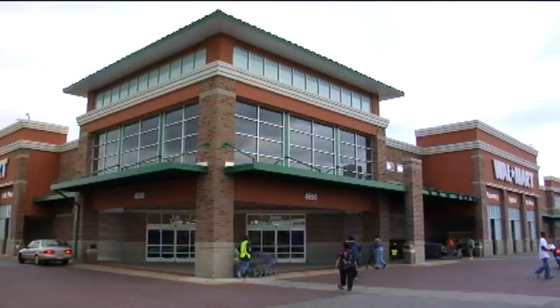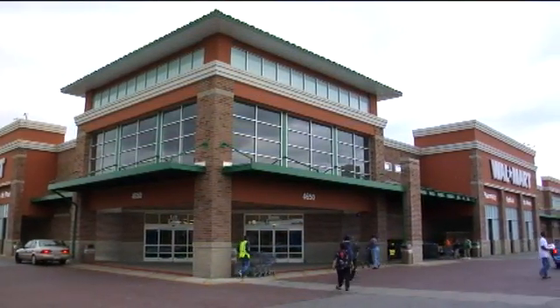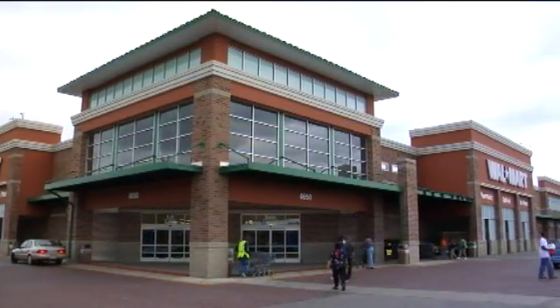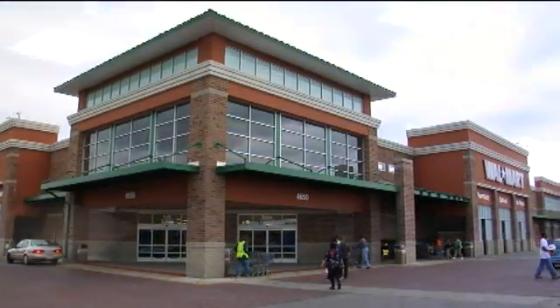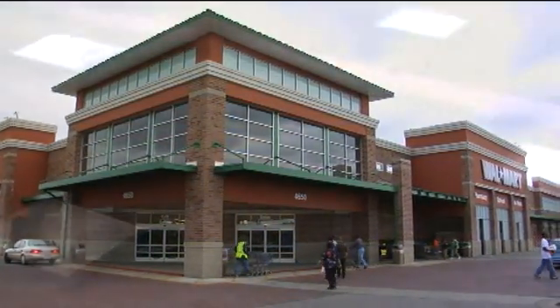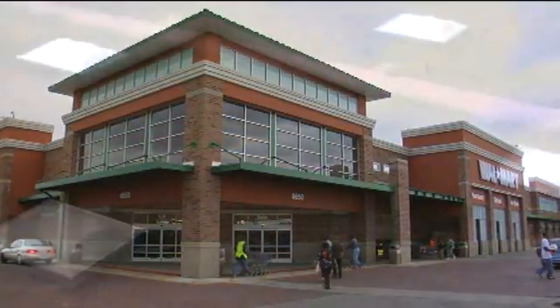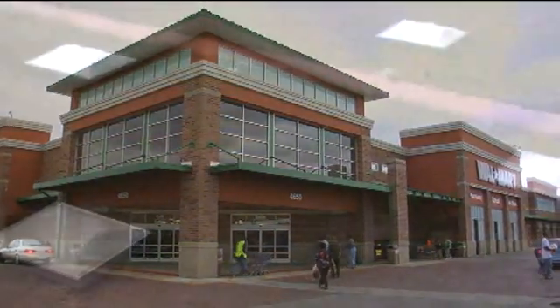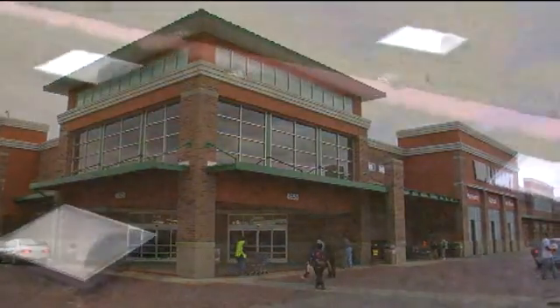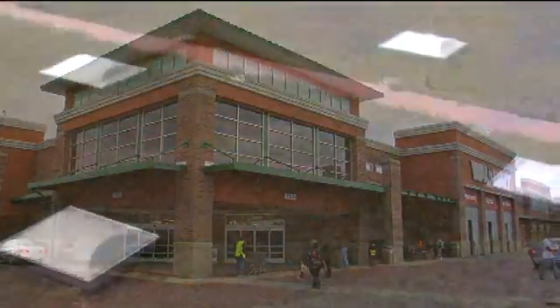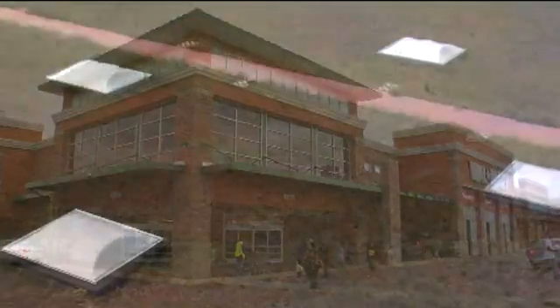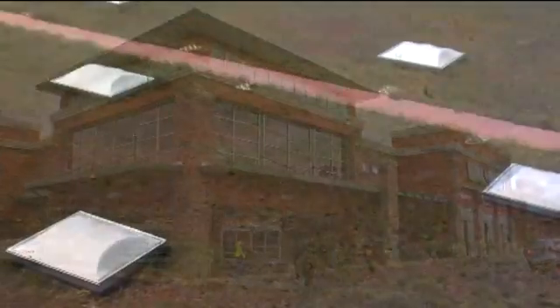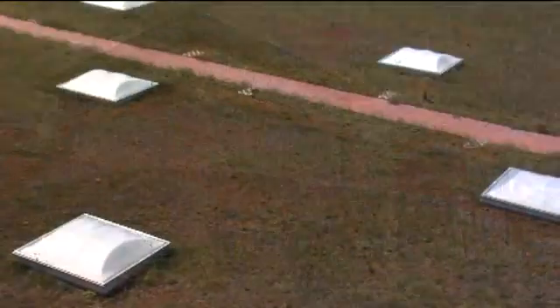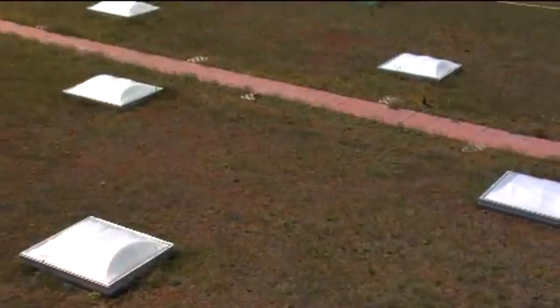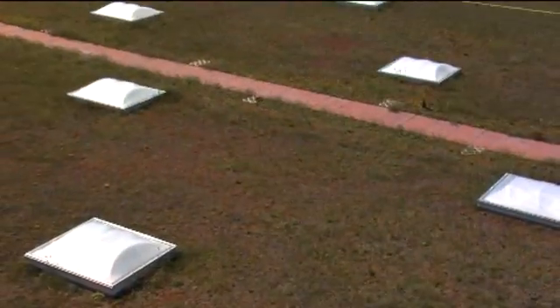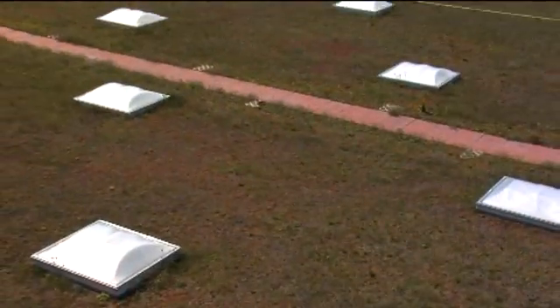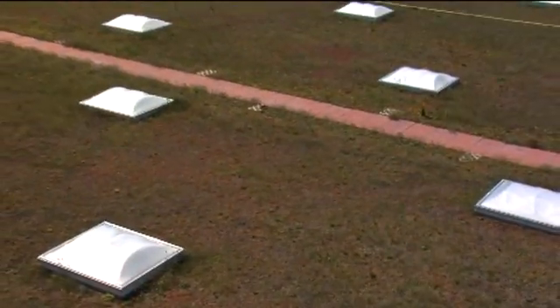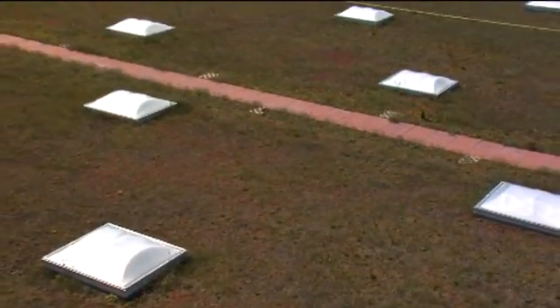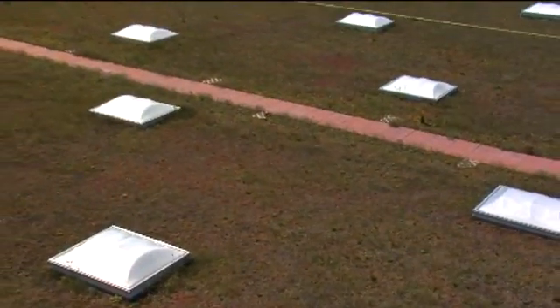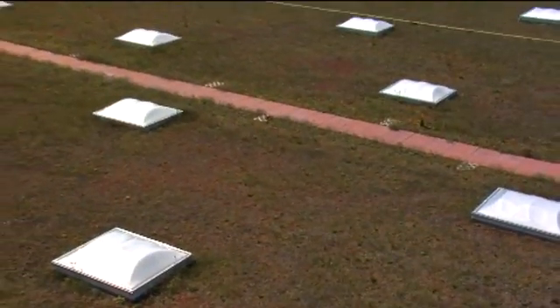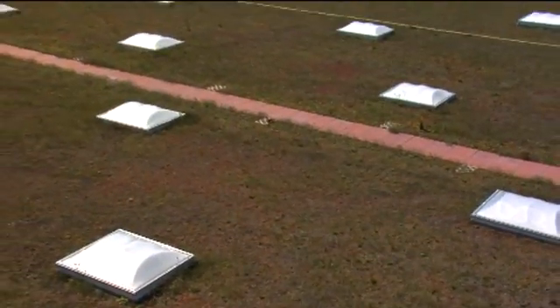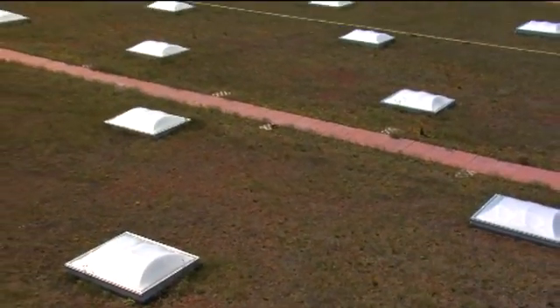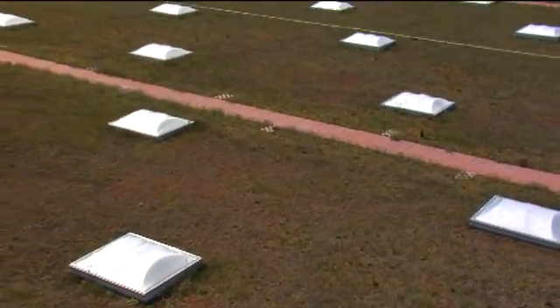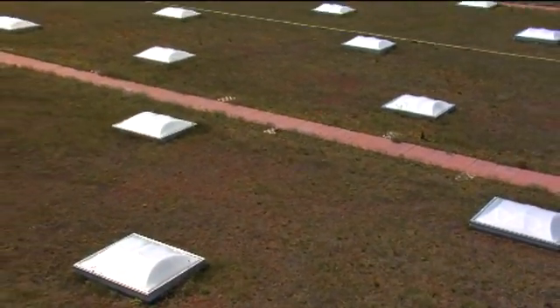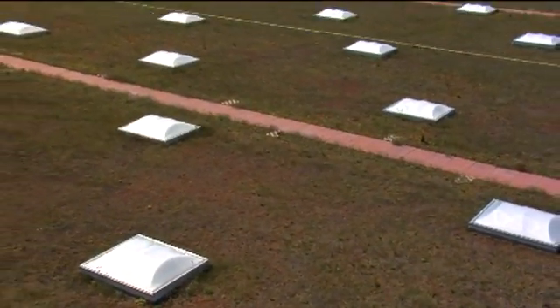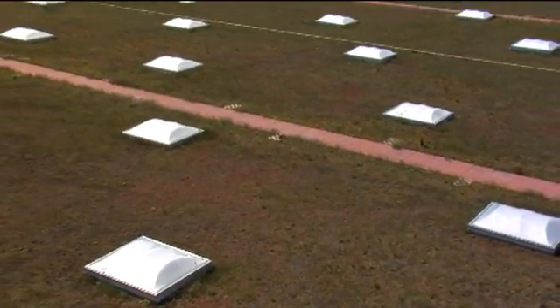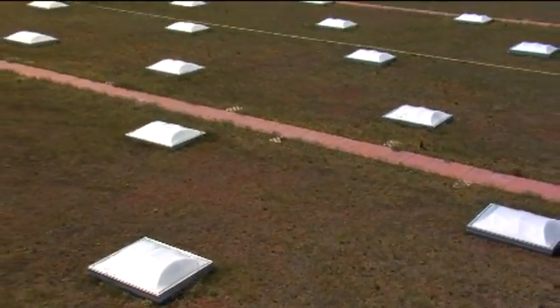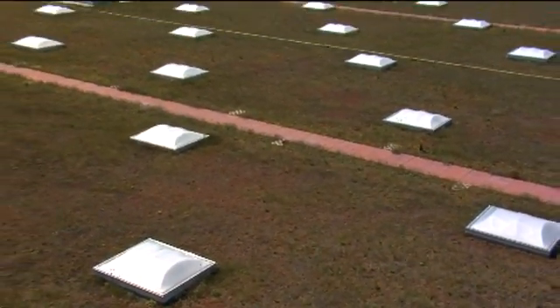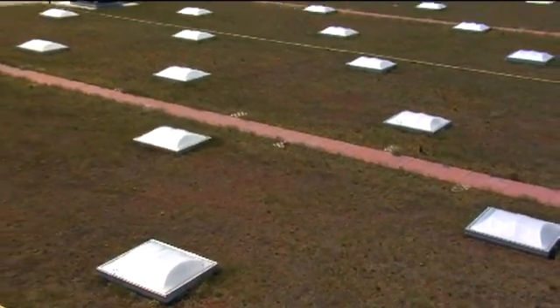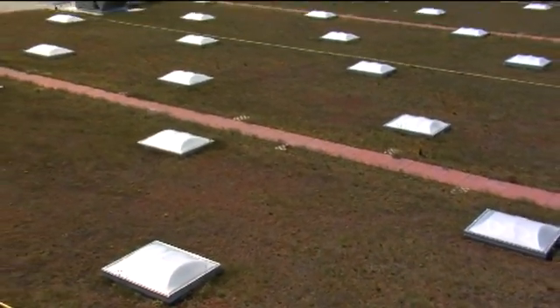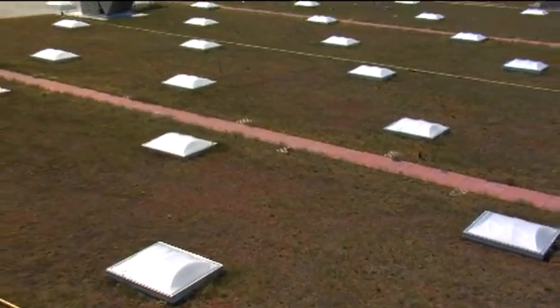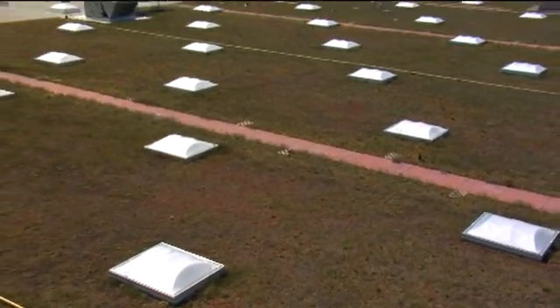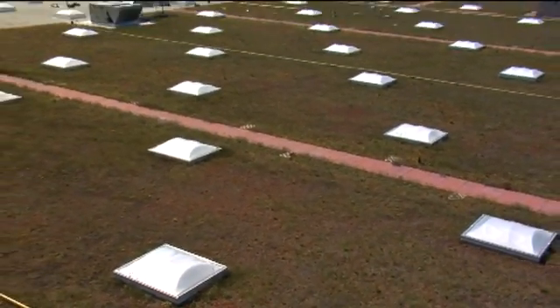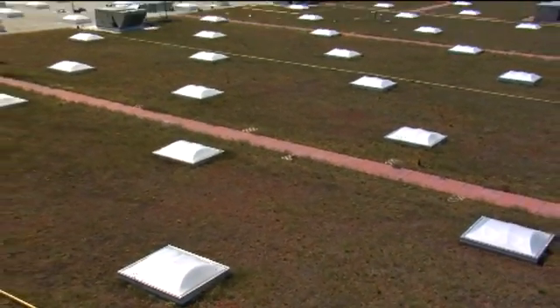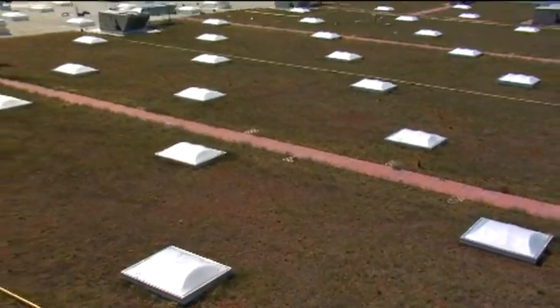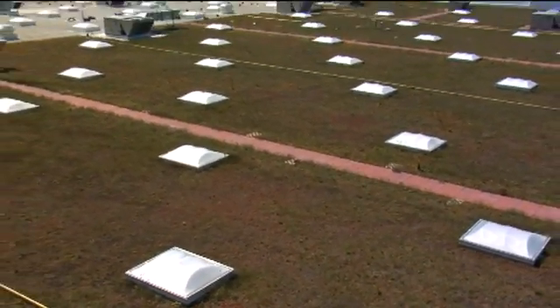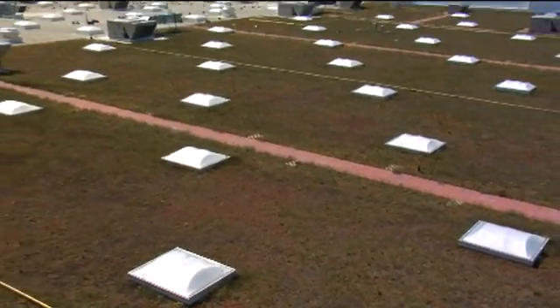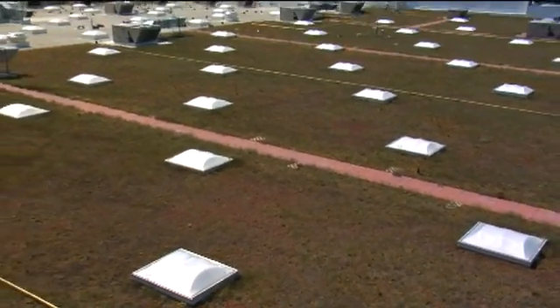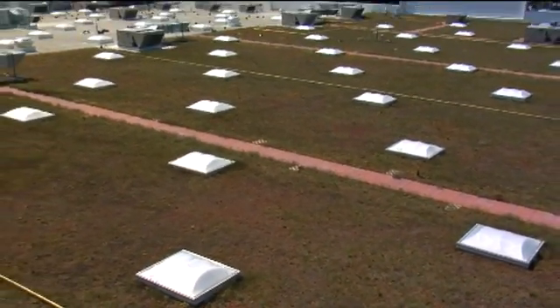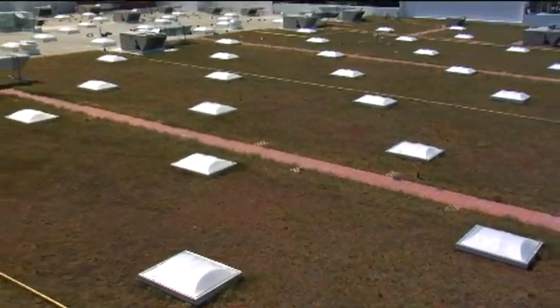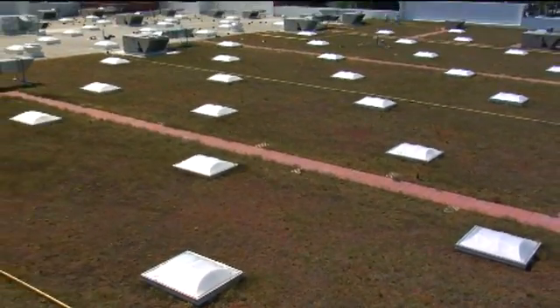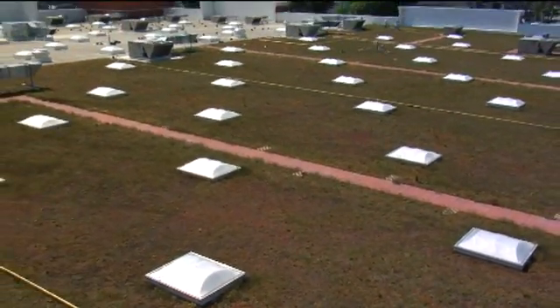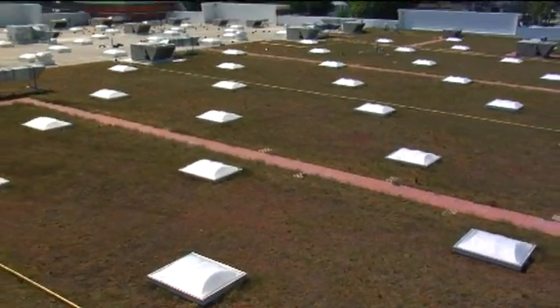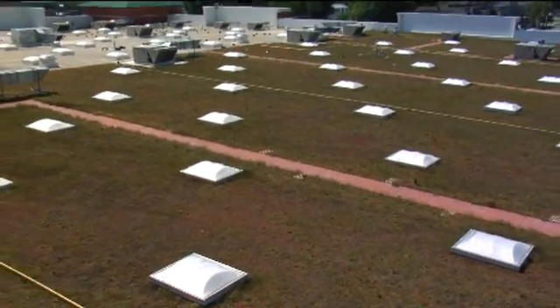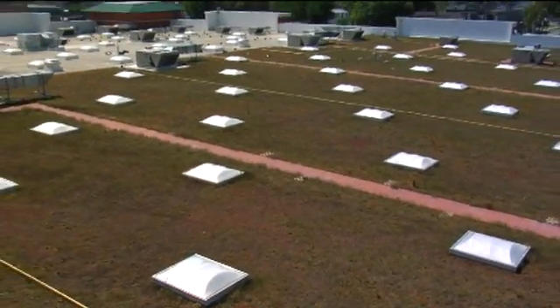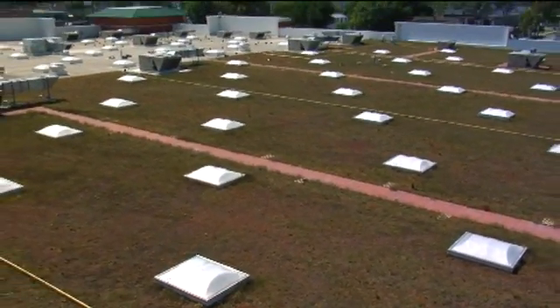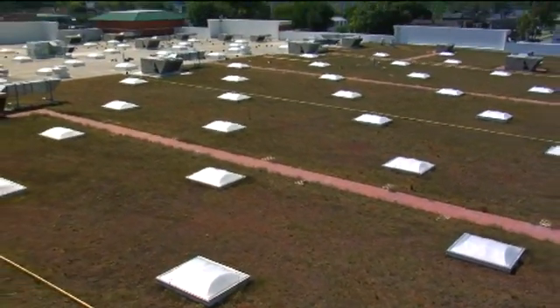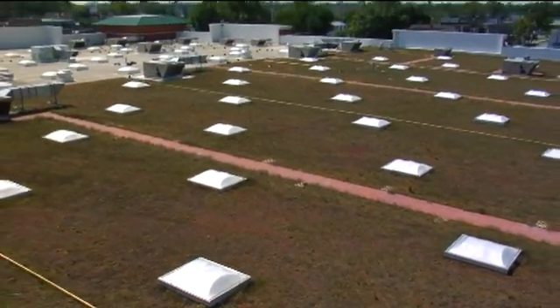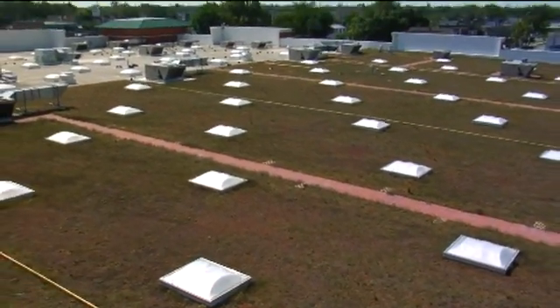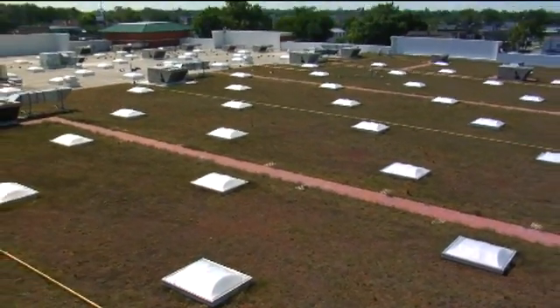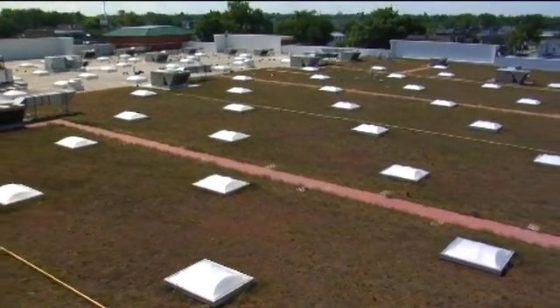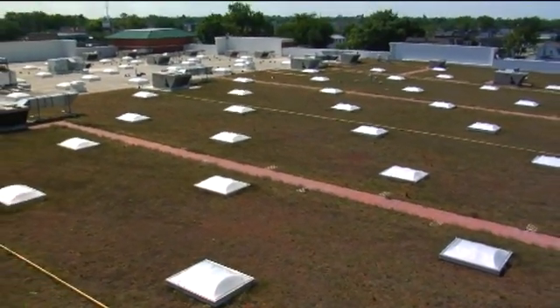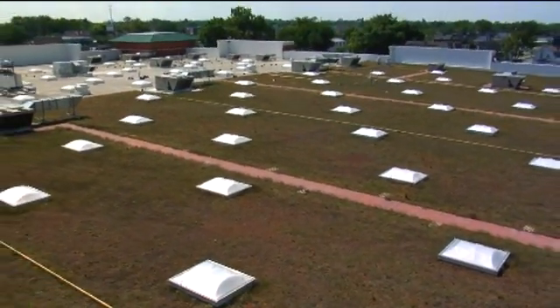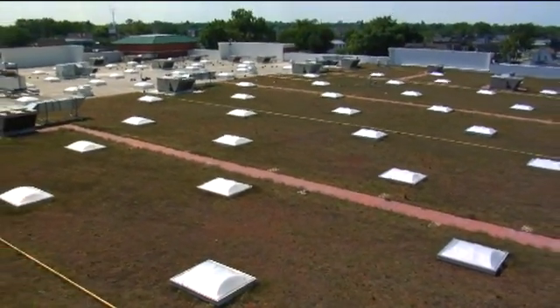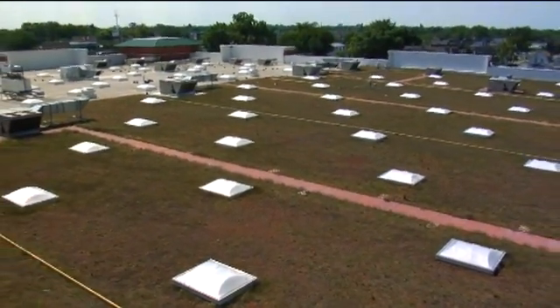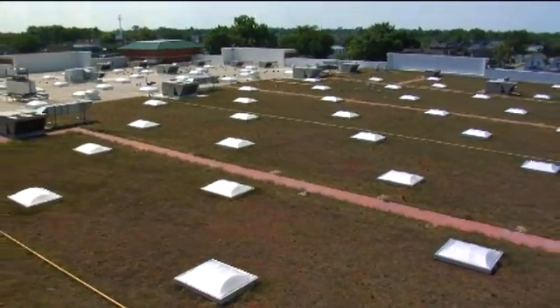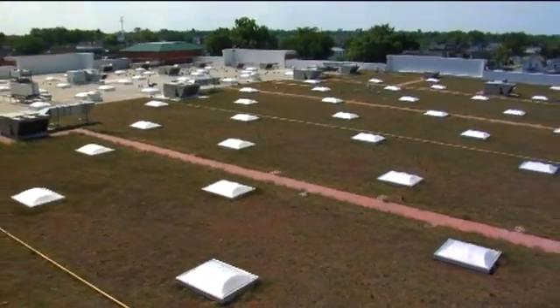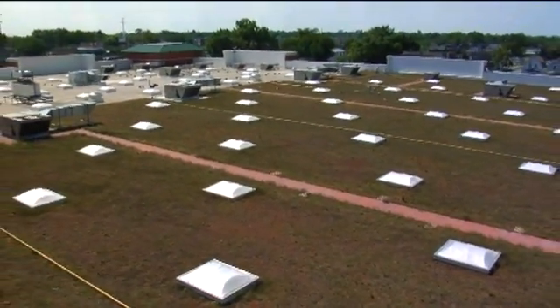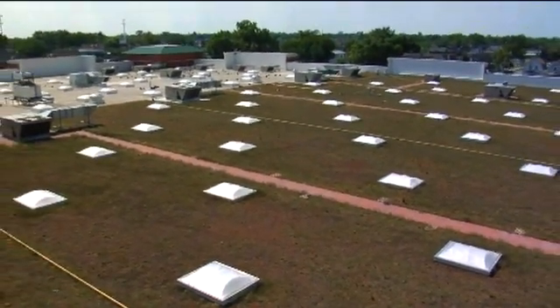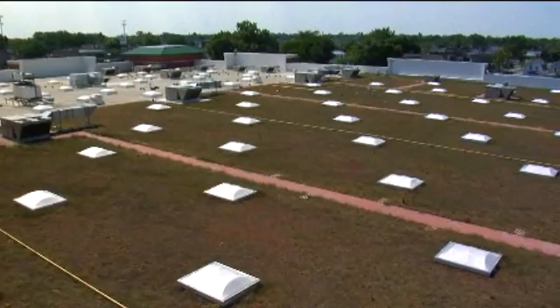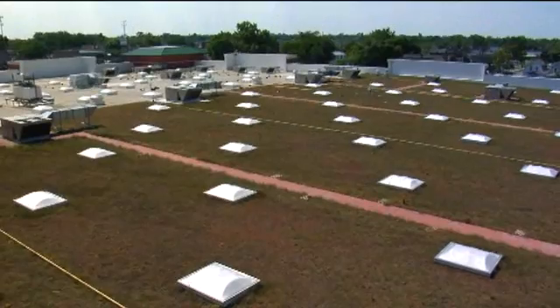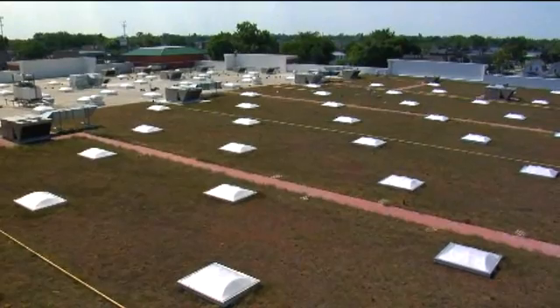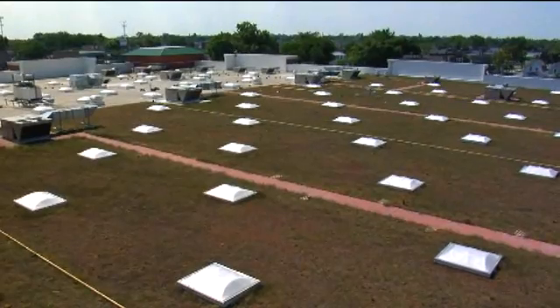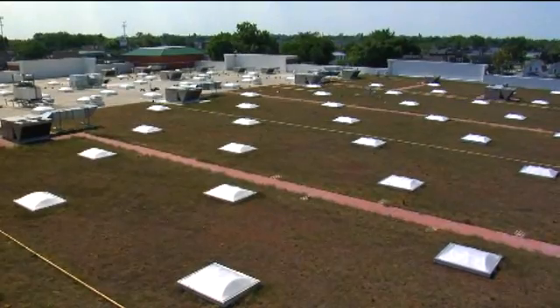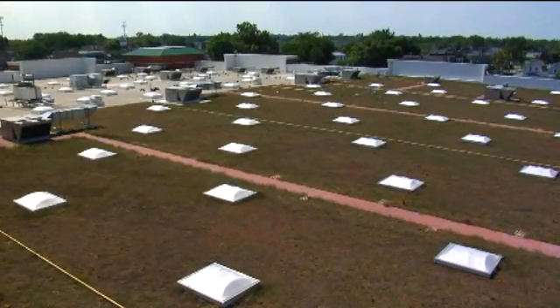Some of the interesting facts about this green roof: it's 74,000 square feet, and it's only three to four inches in depth.